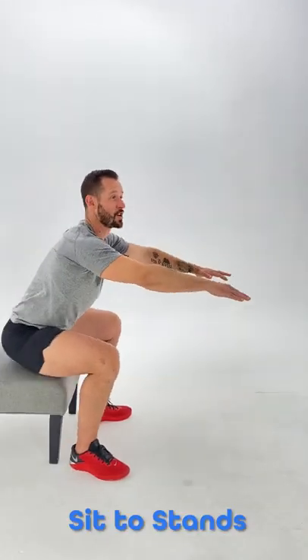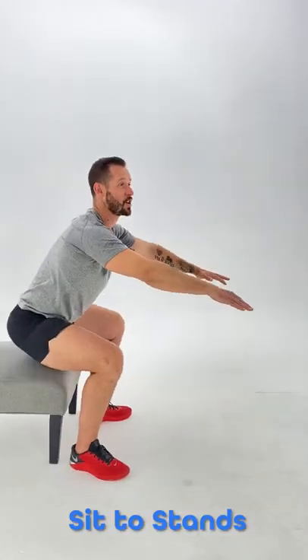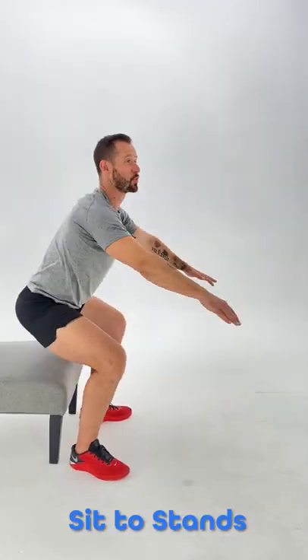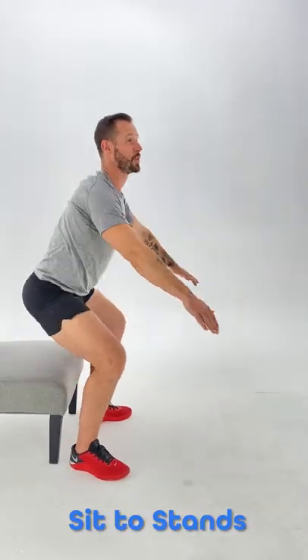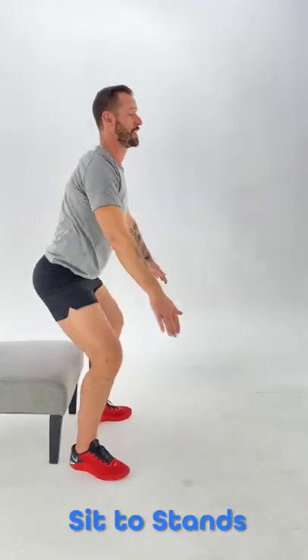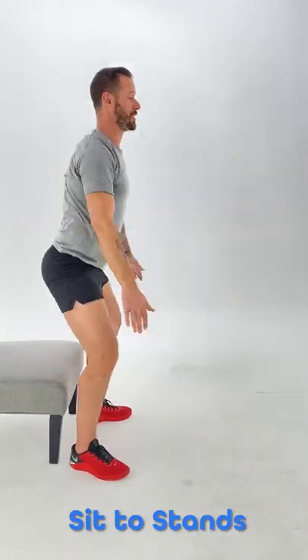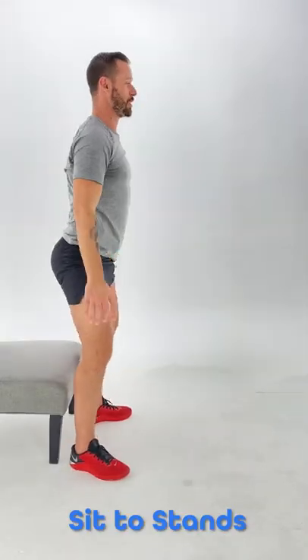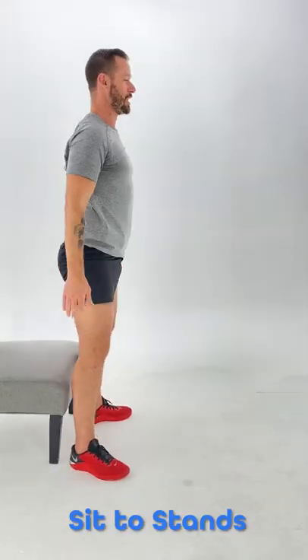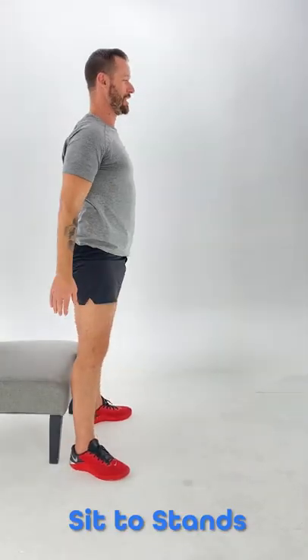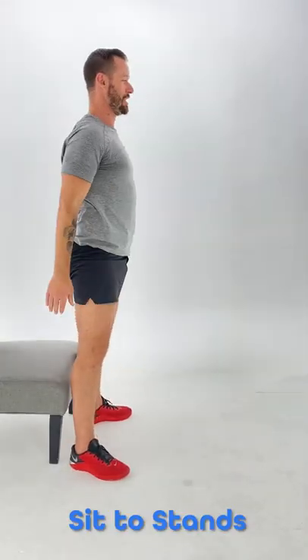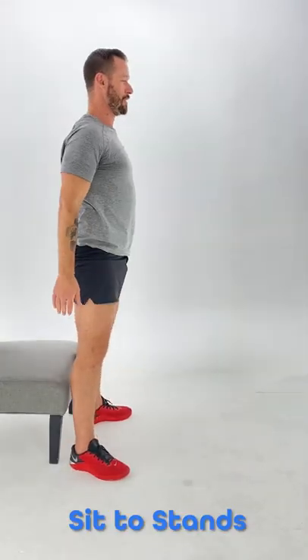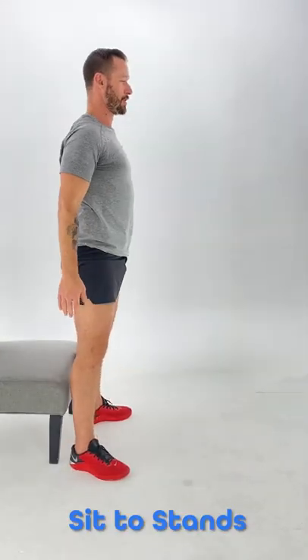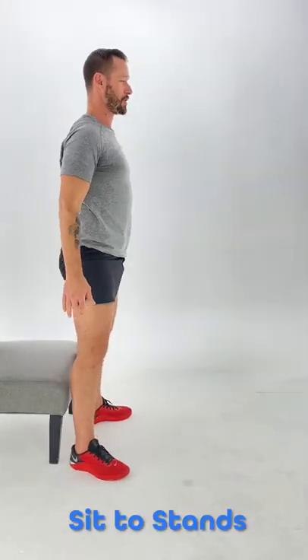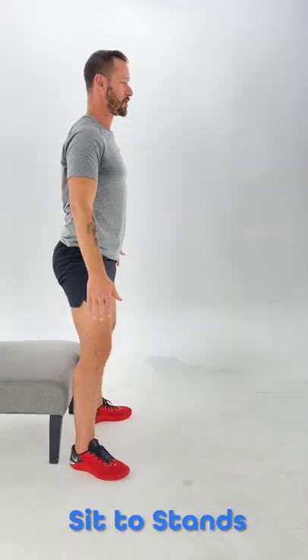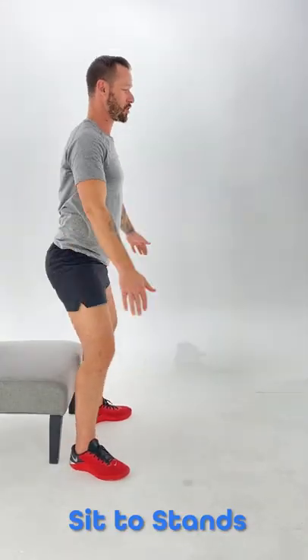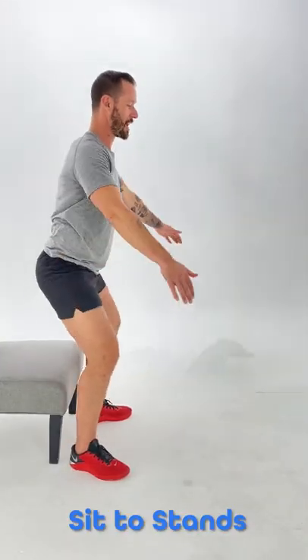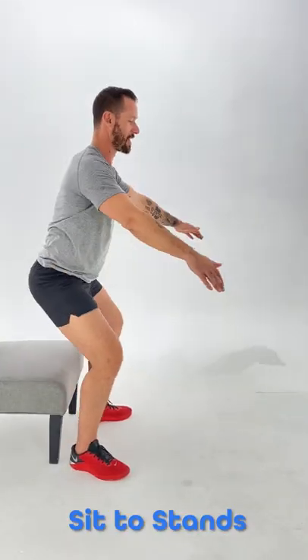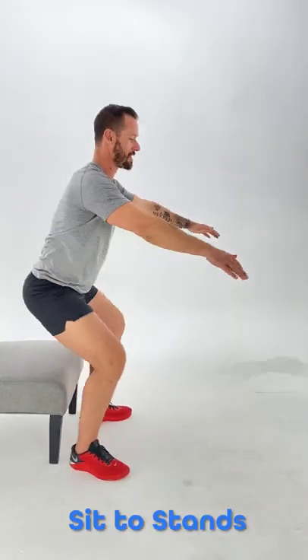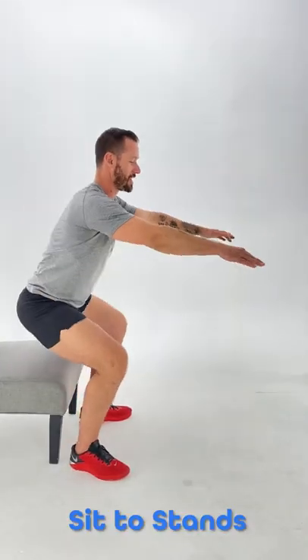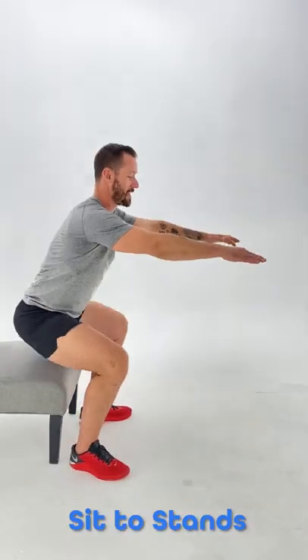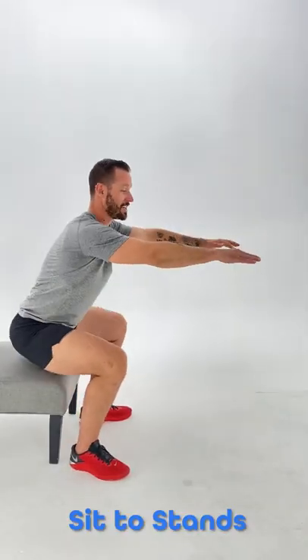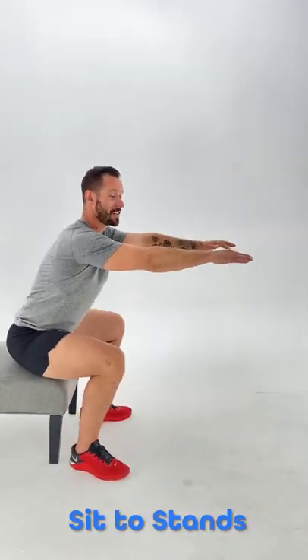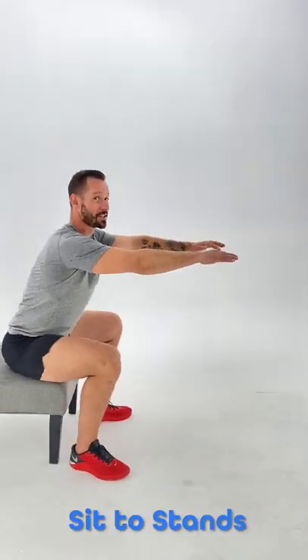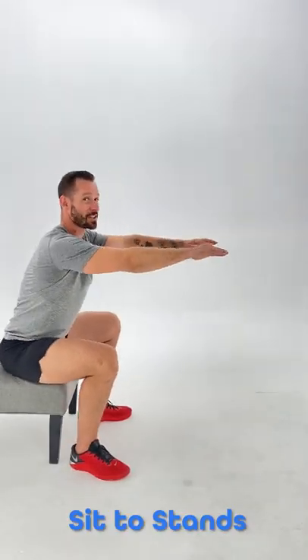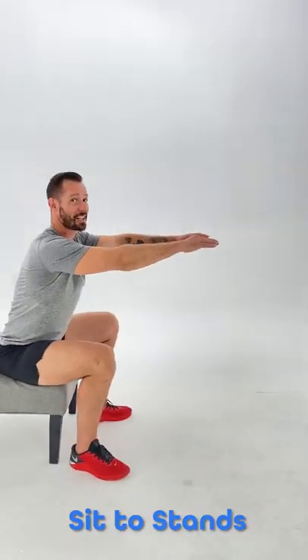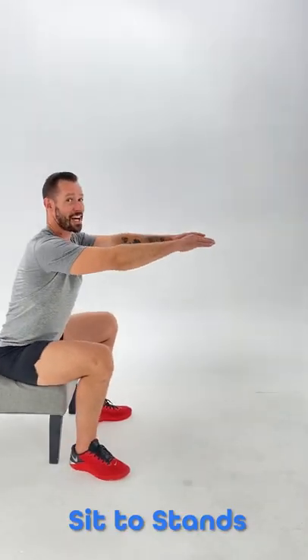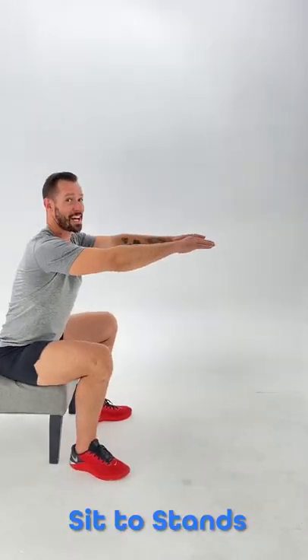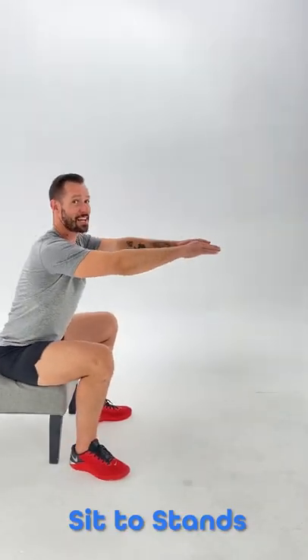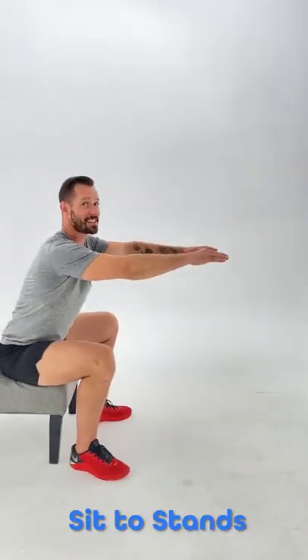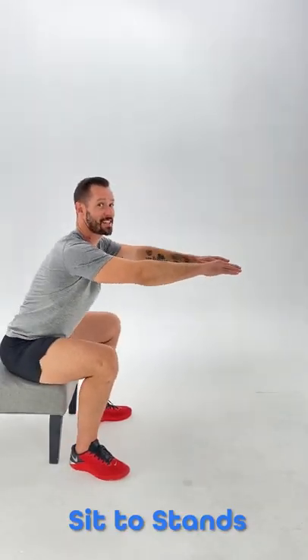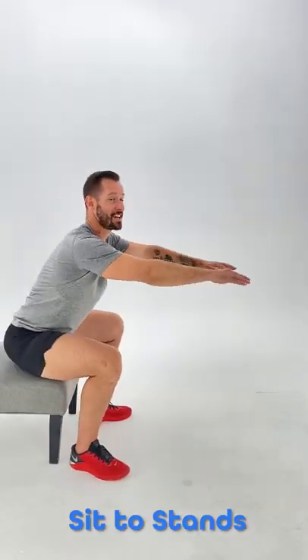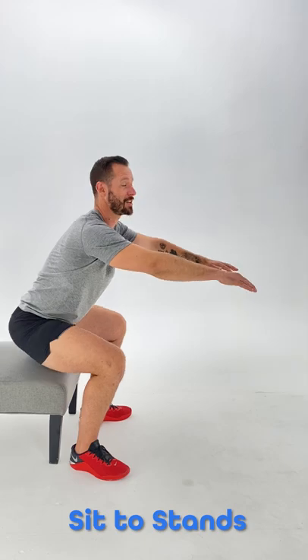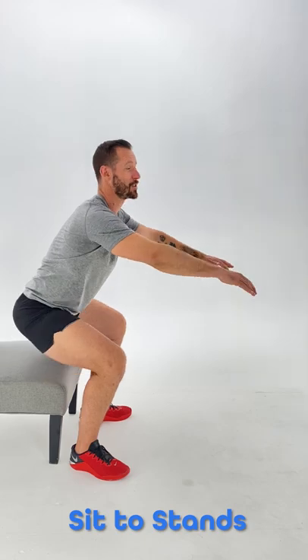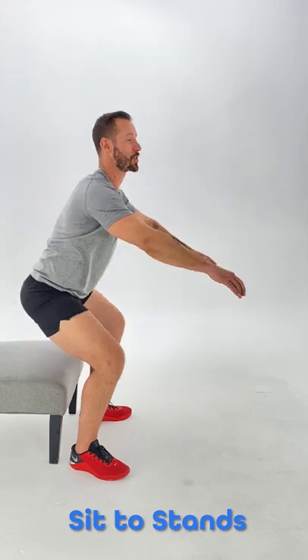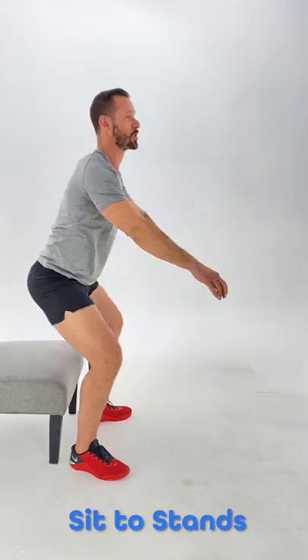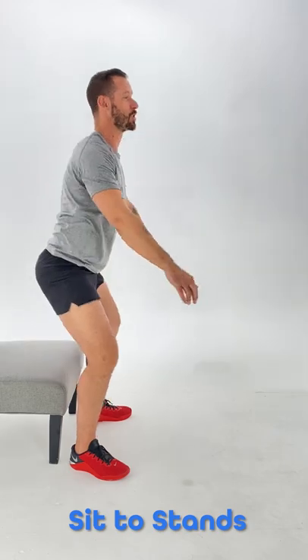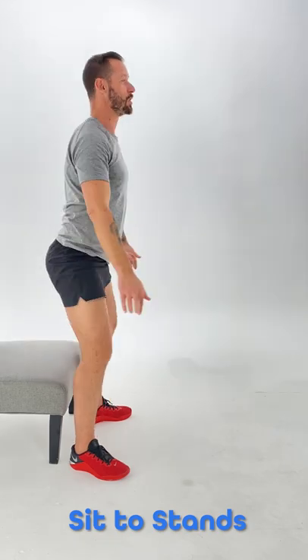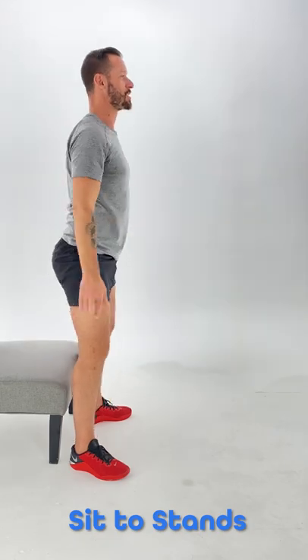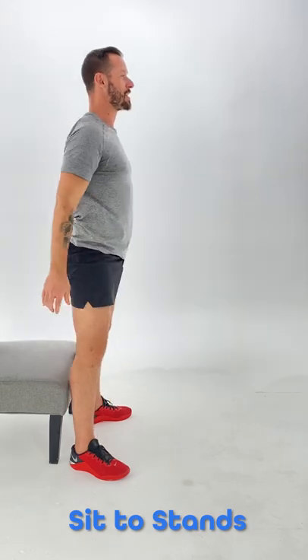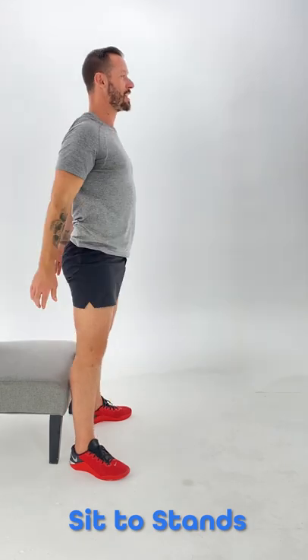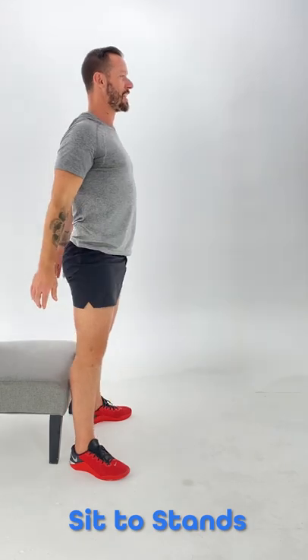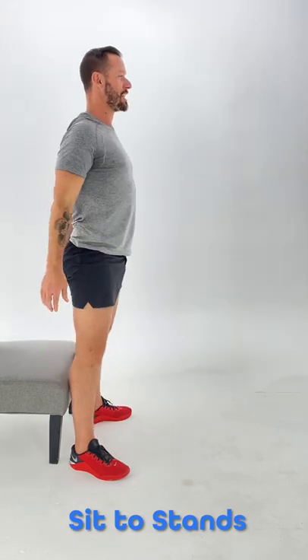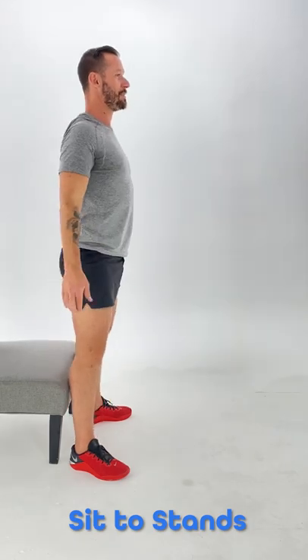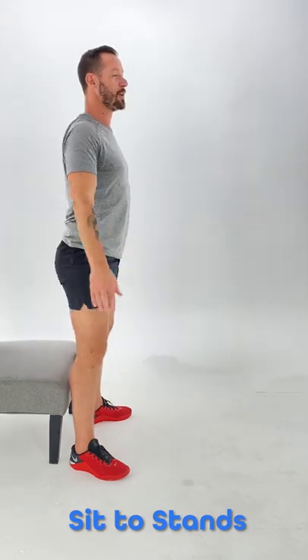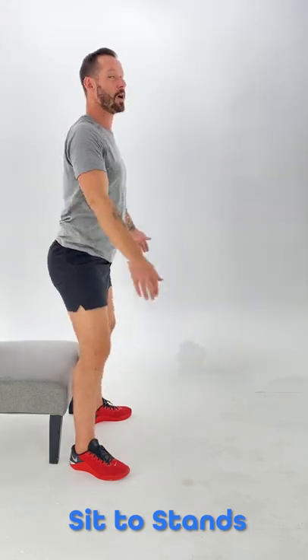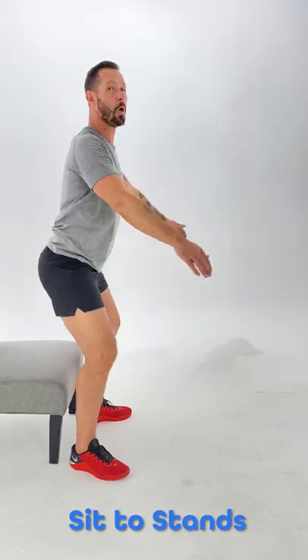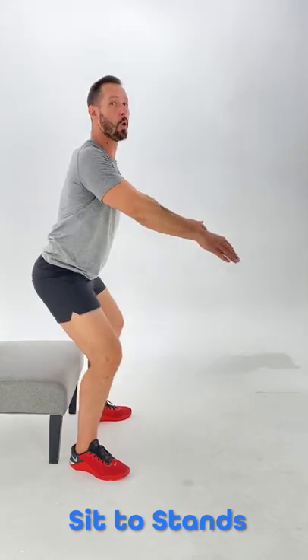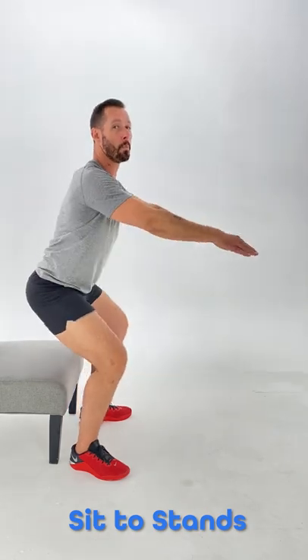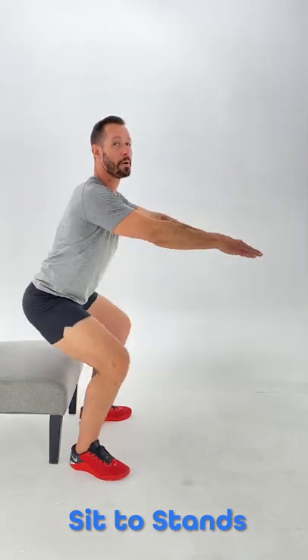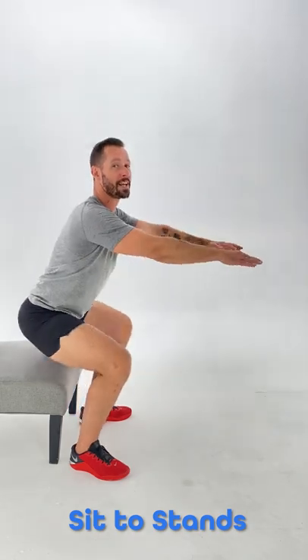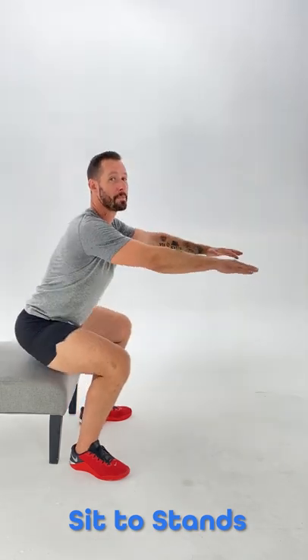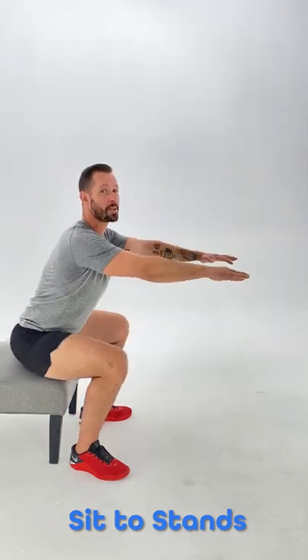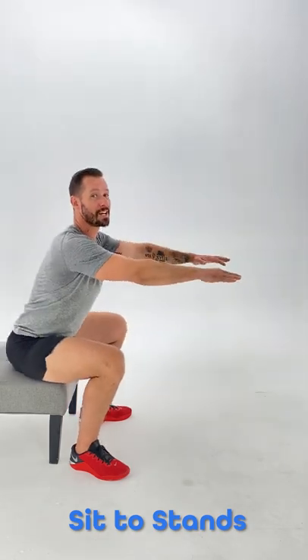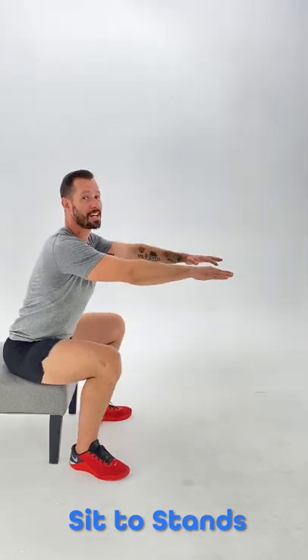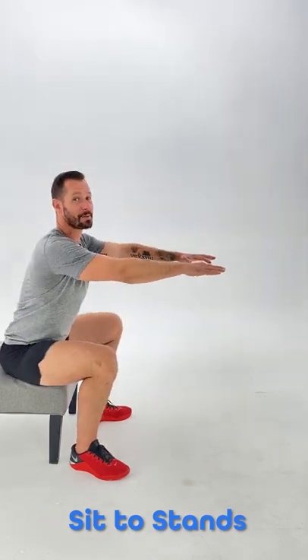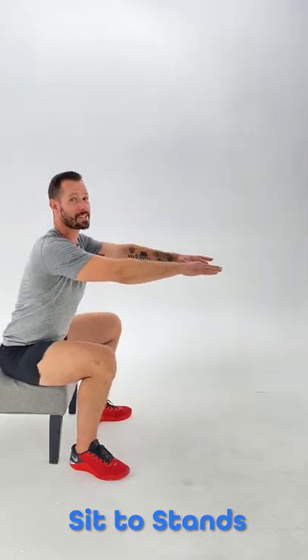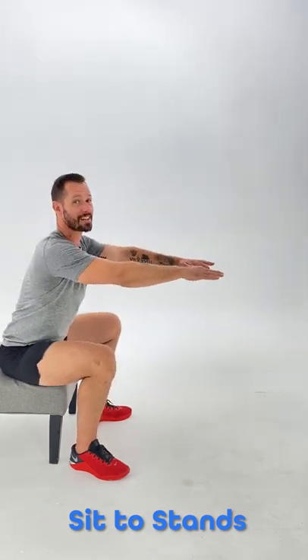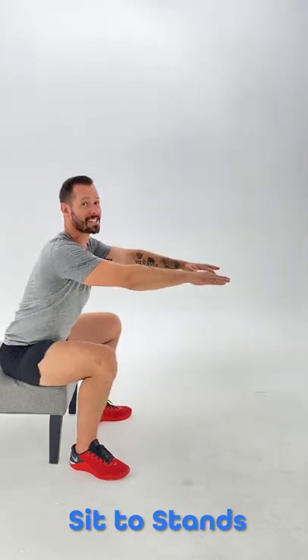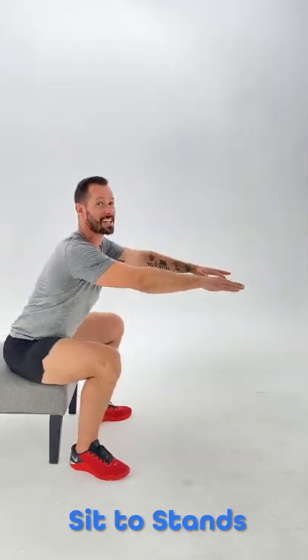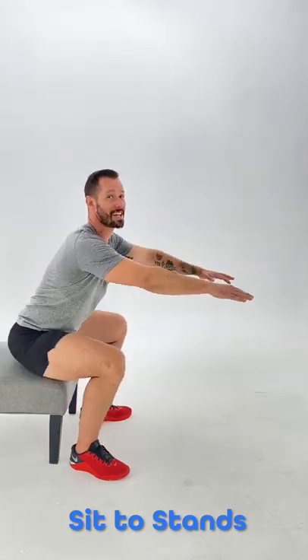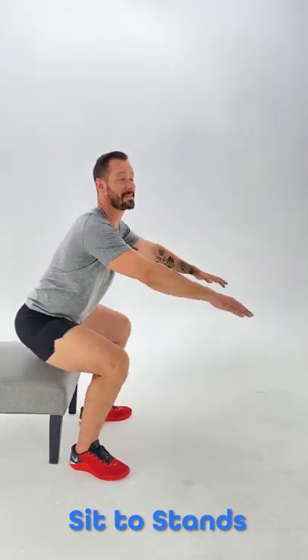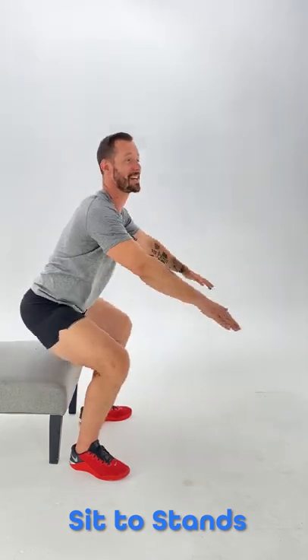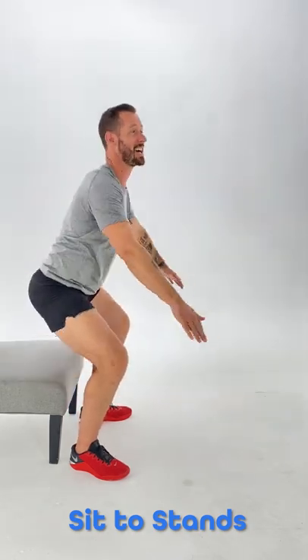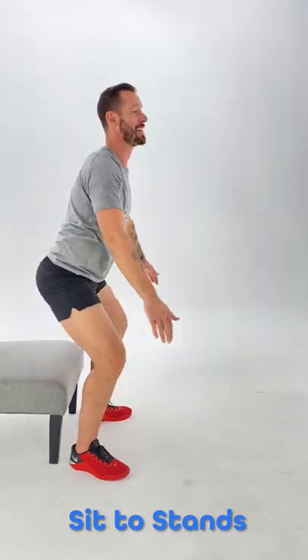Set to stands — really good for strengthening your legs, your glutes, and even opening up your hips at the same time.